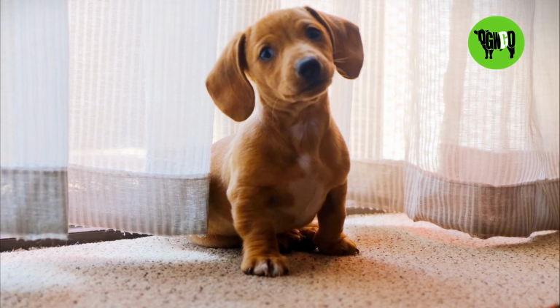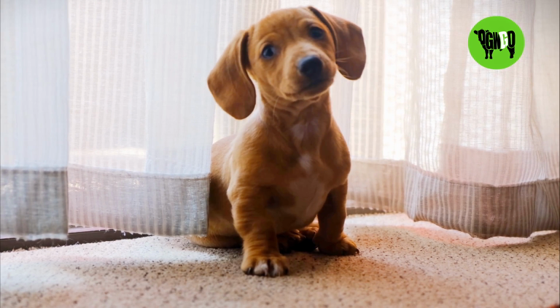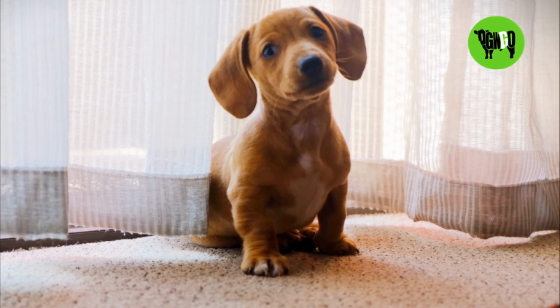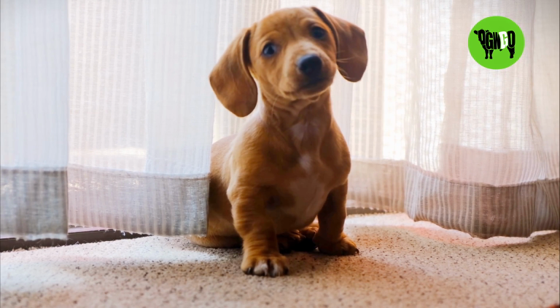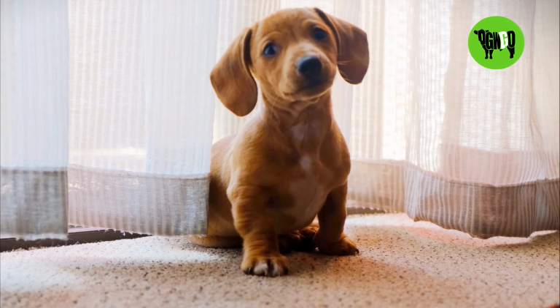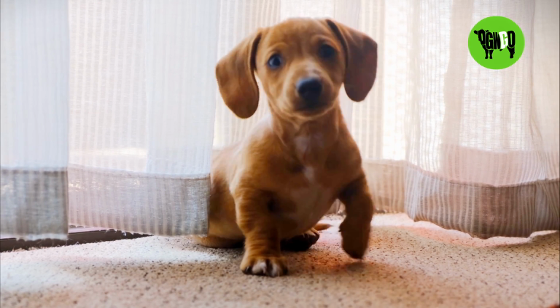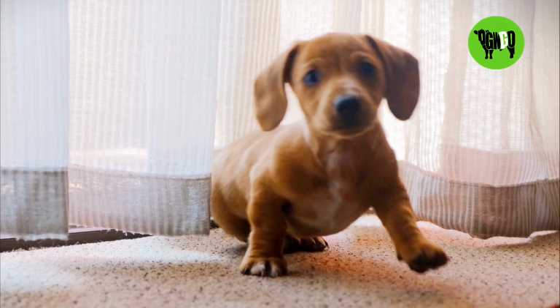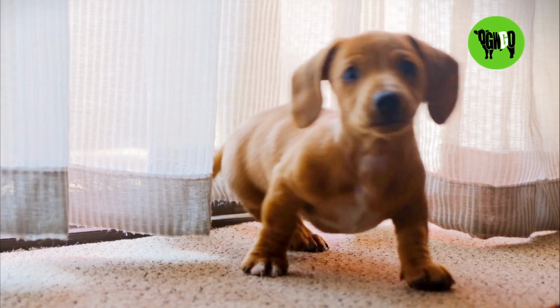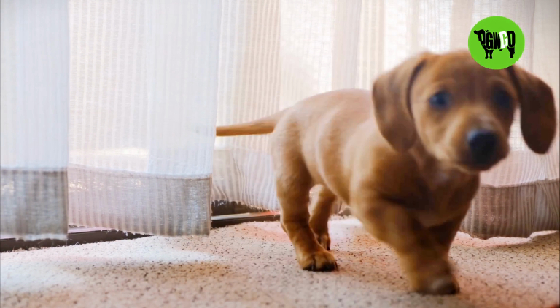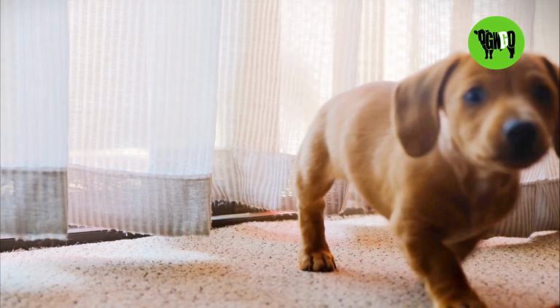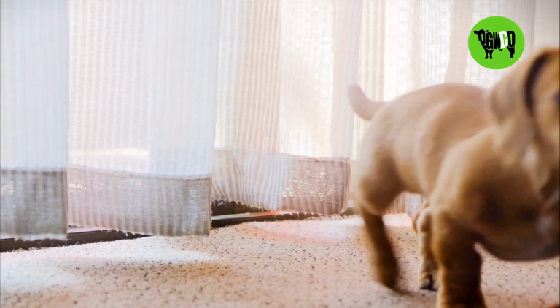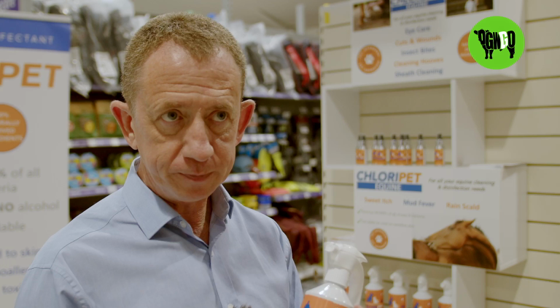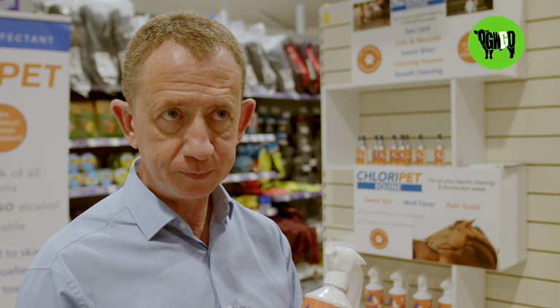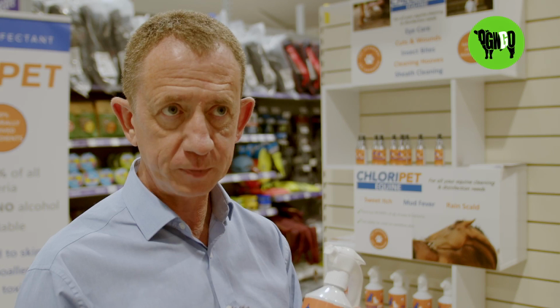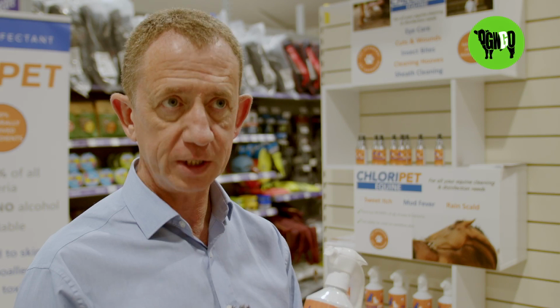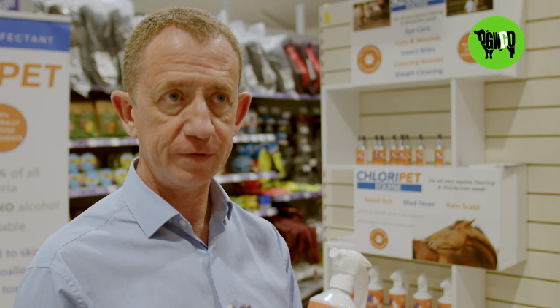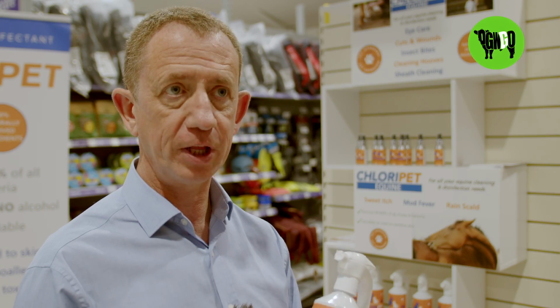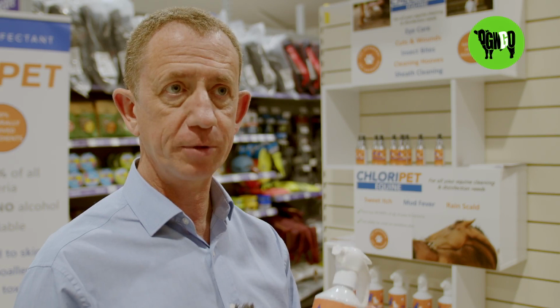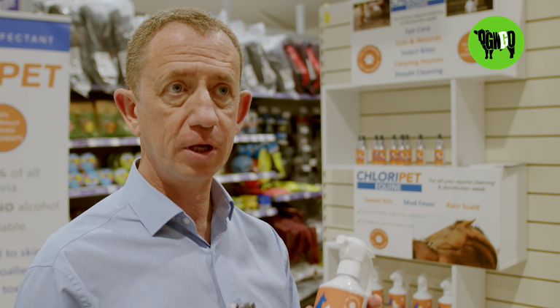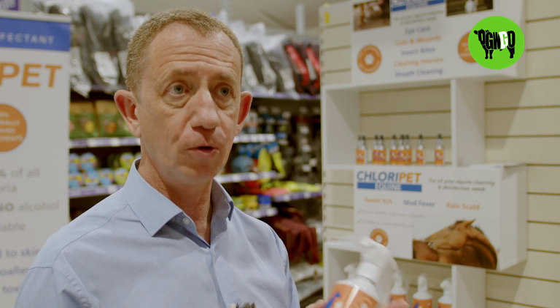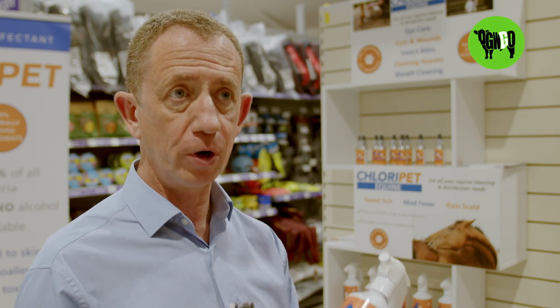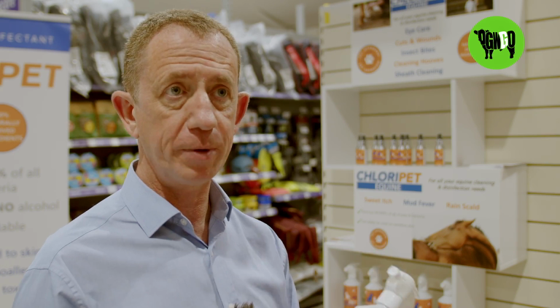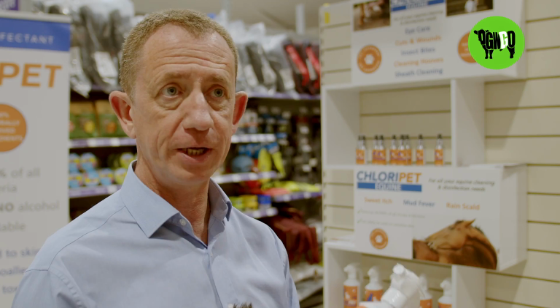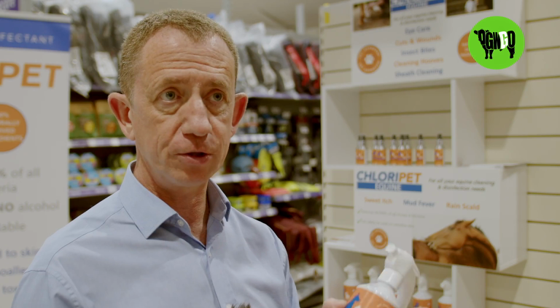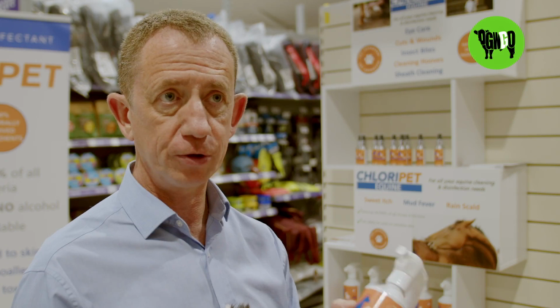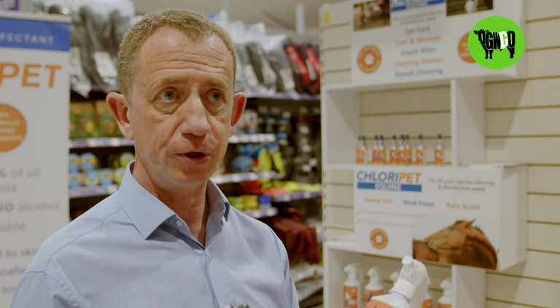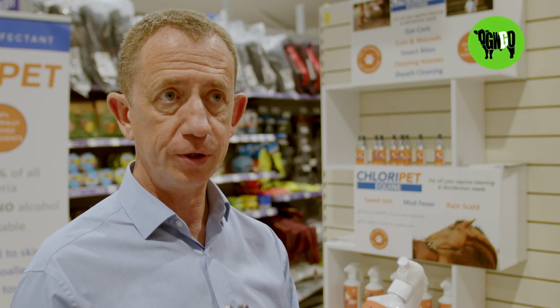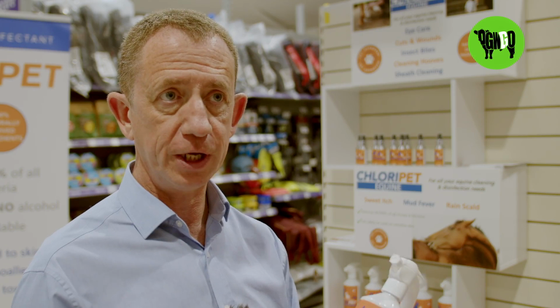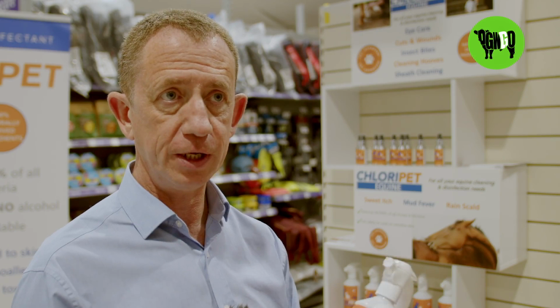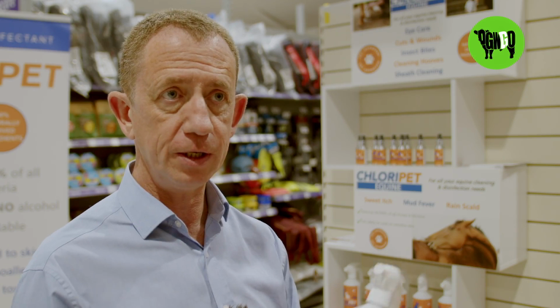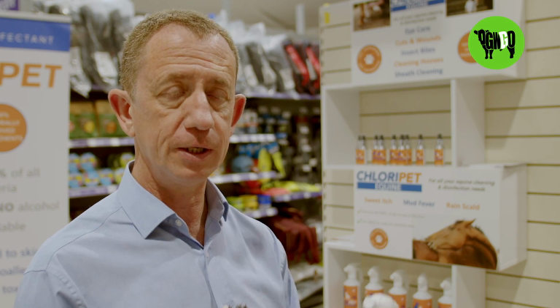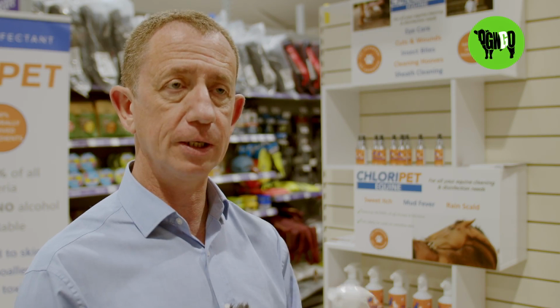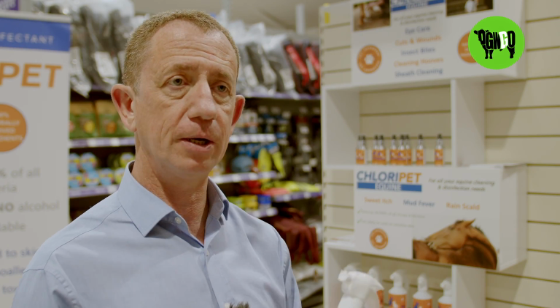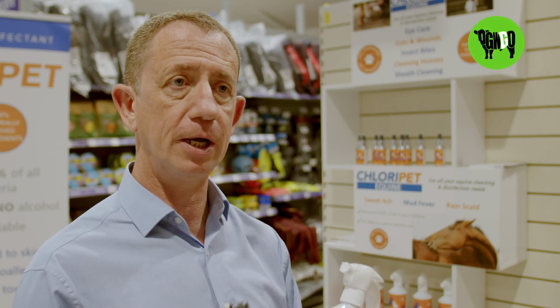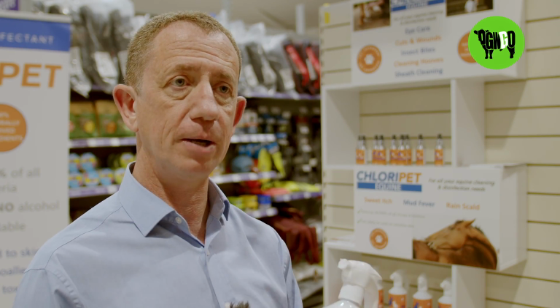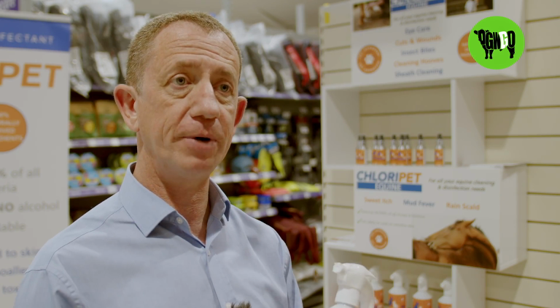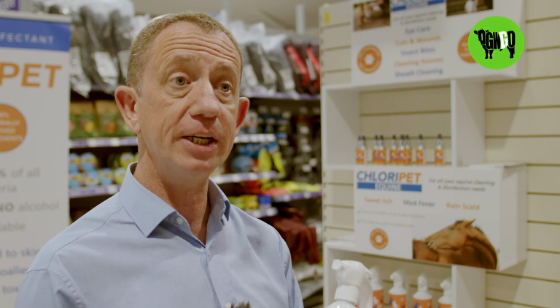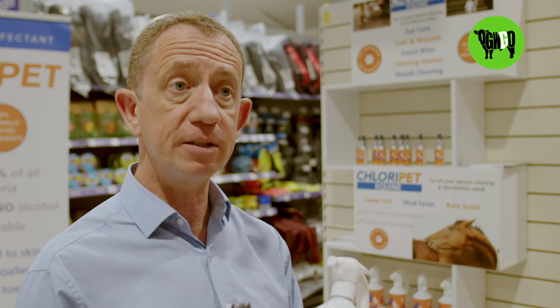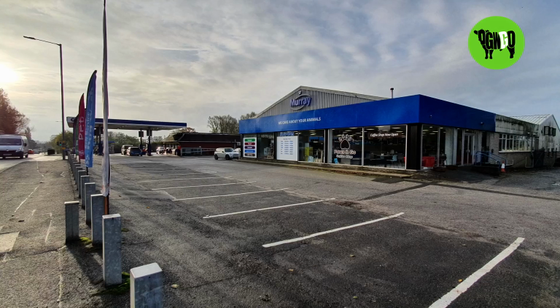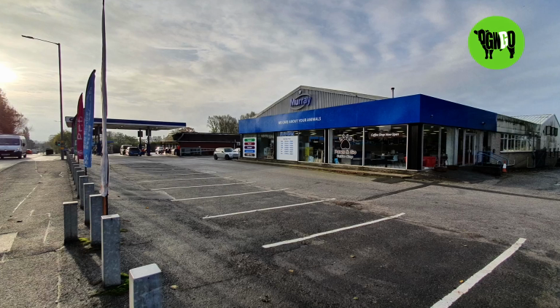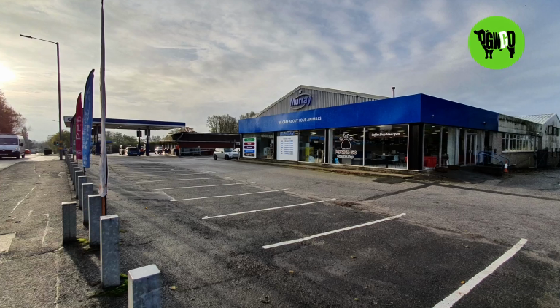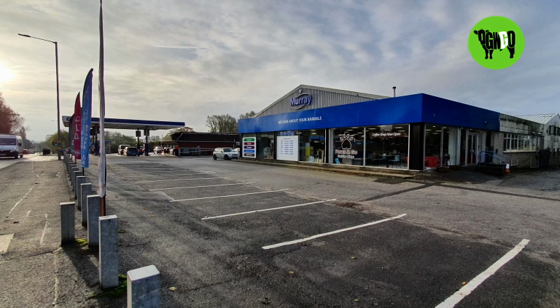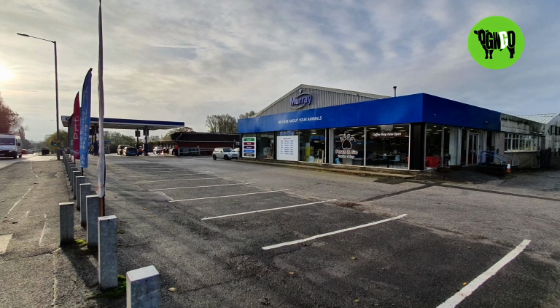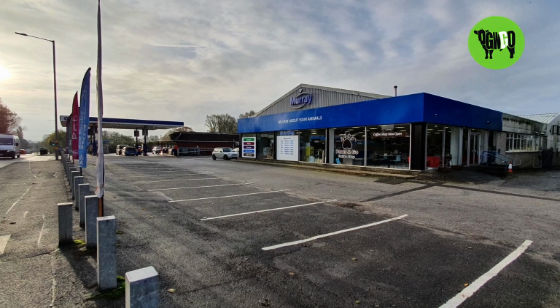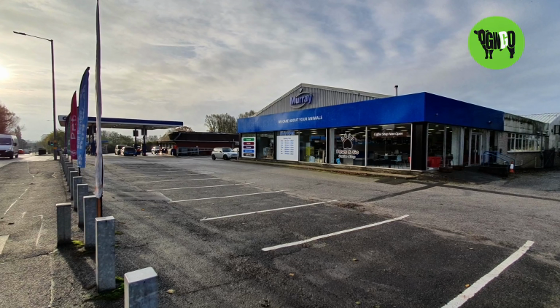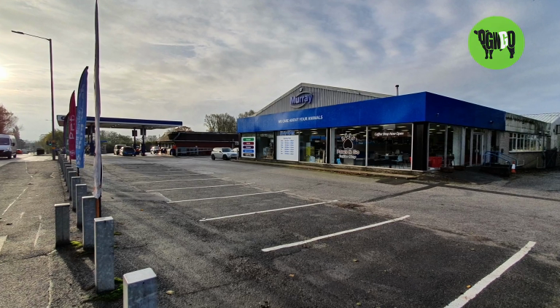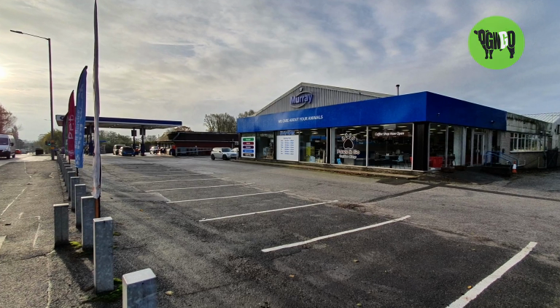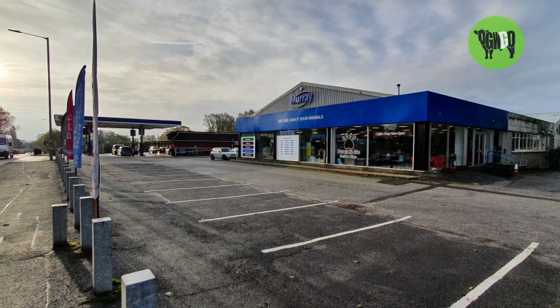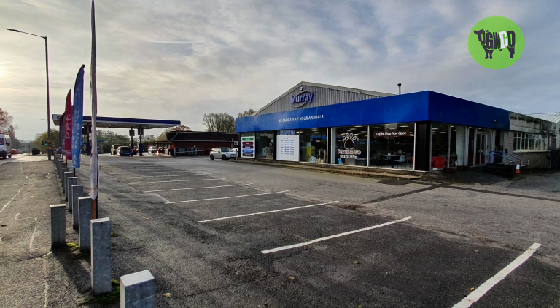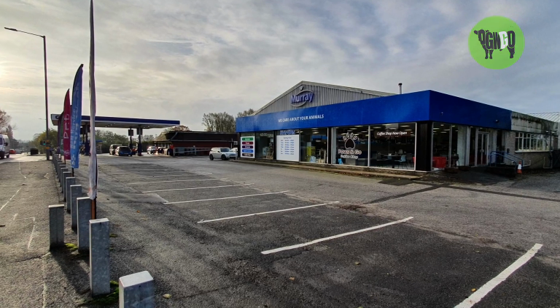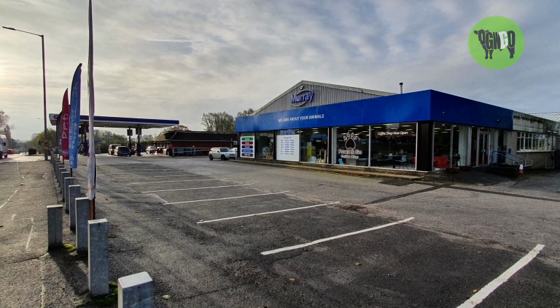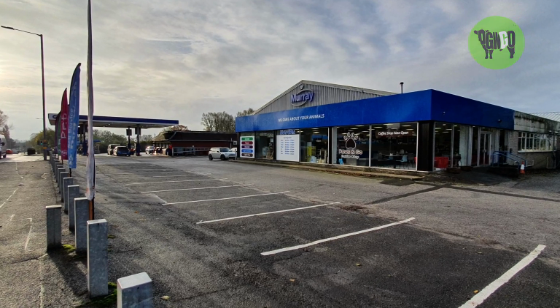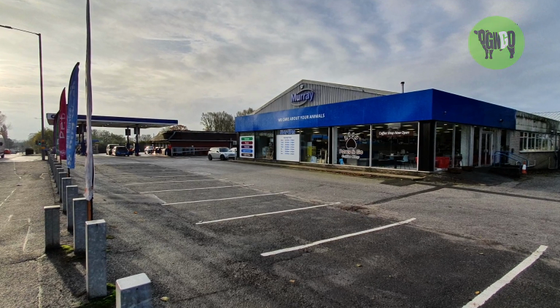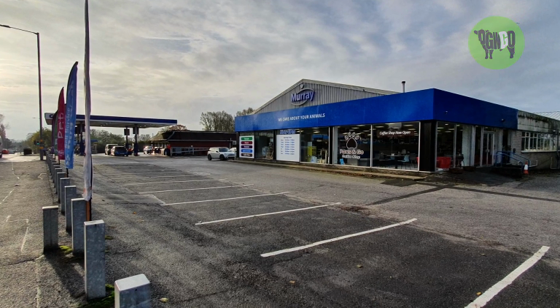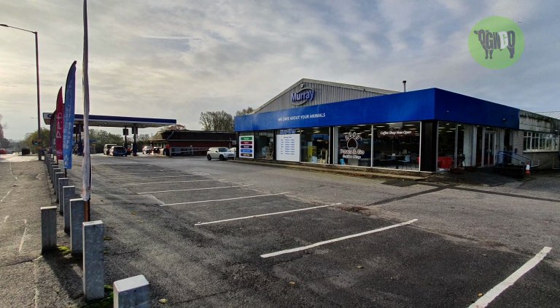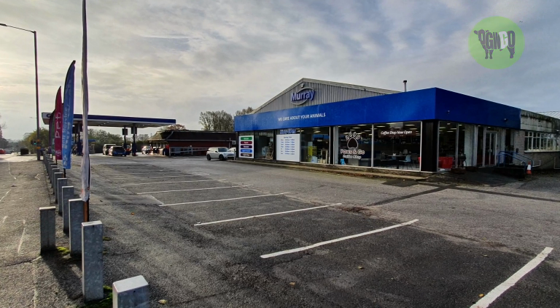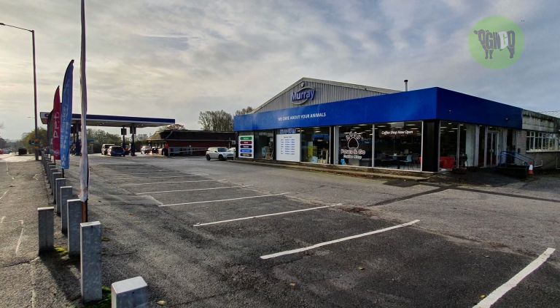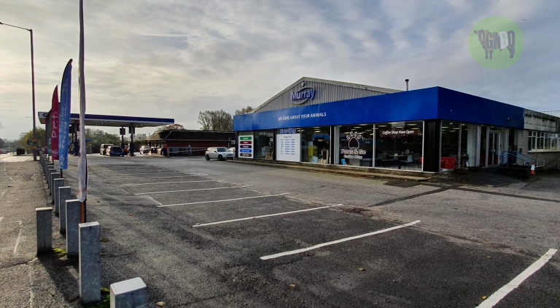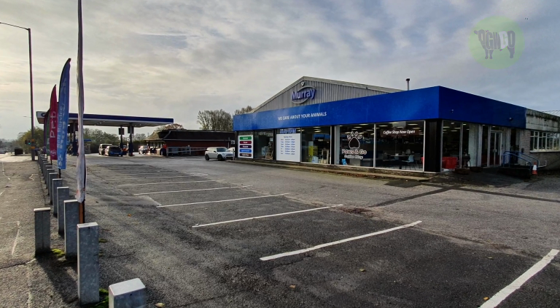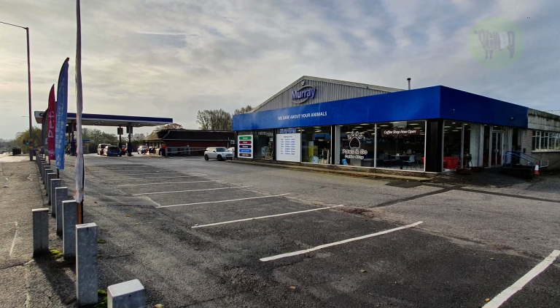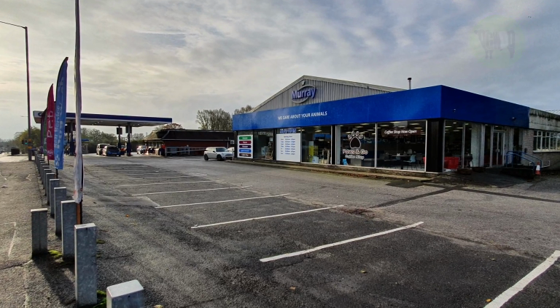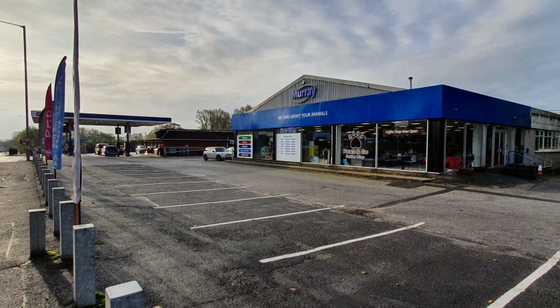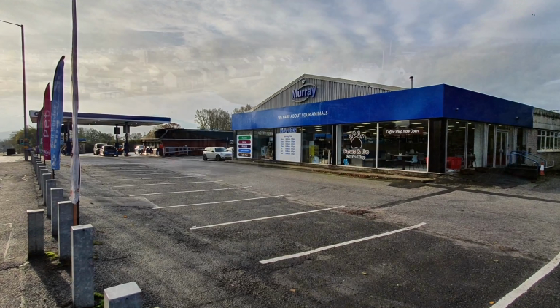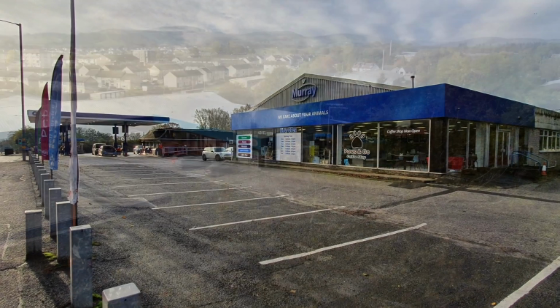Chloropet is available online at chloropet.uk, but in Dumfries it's exclusively sold at Moray Pet Care.